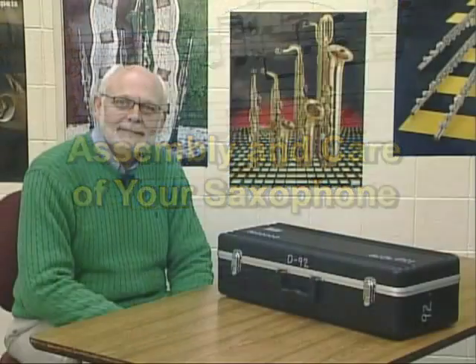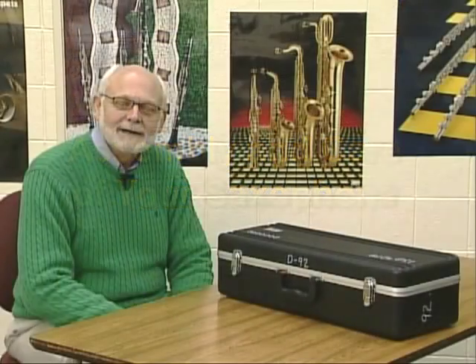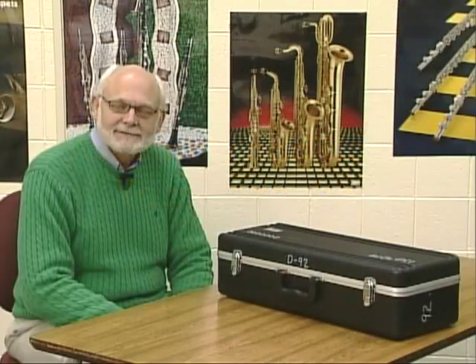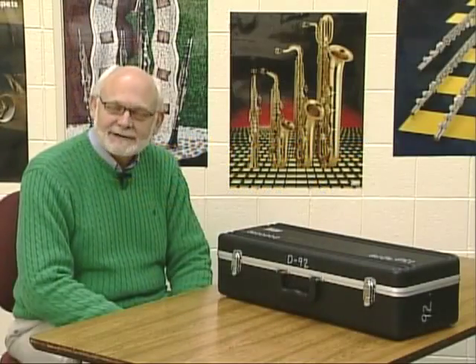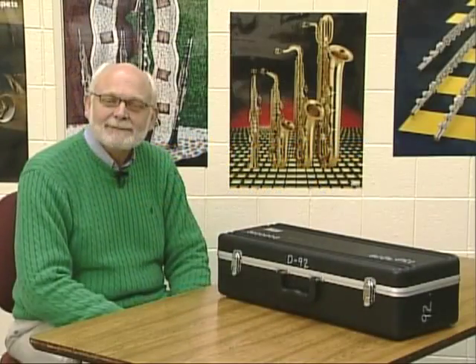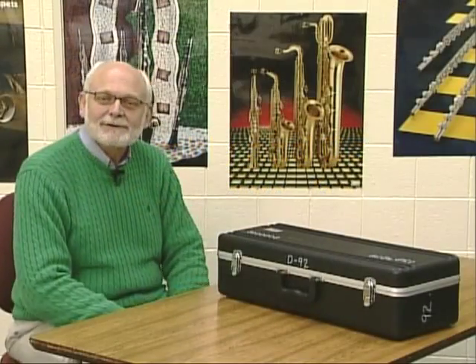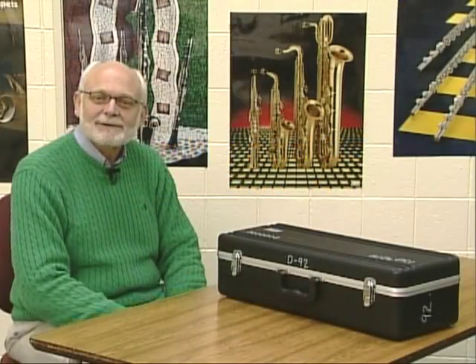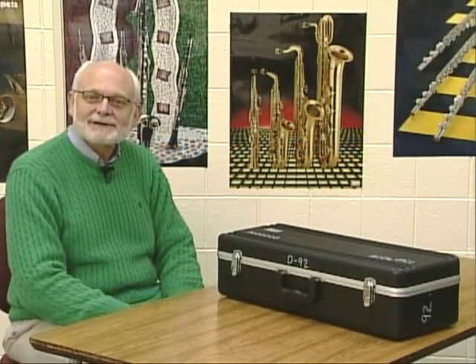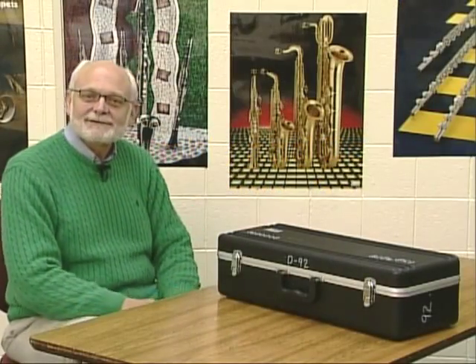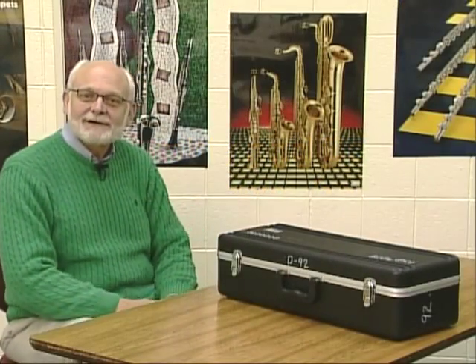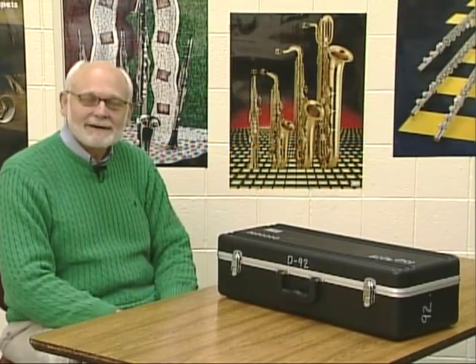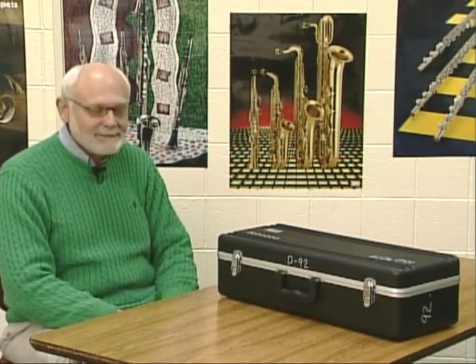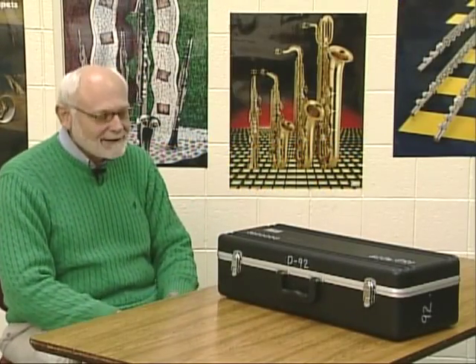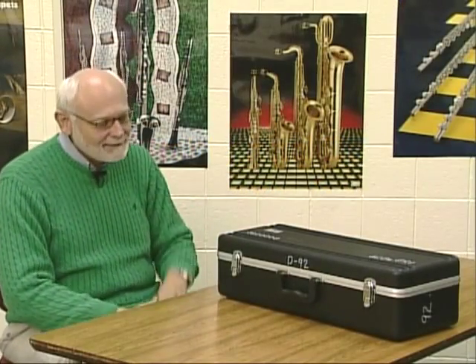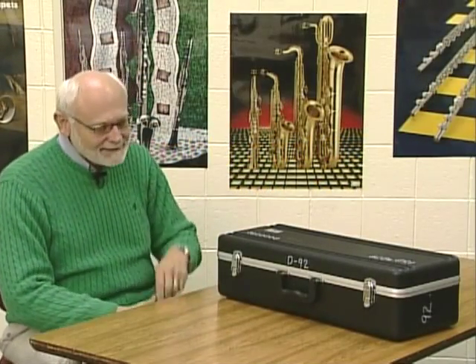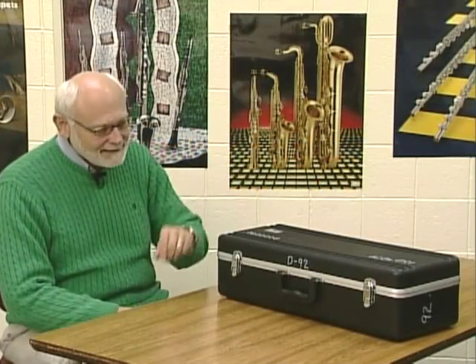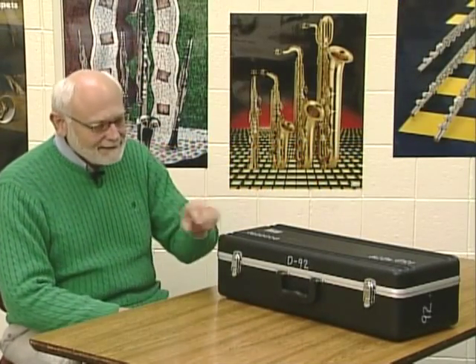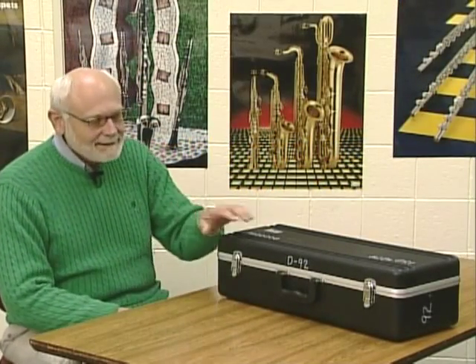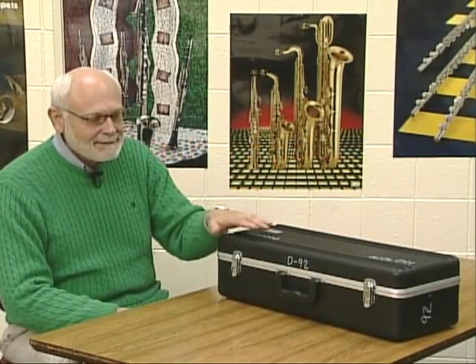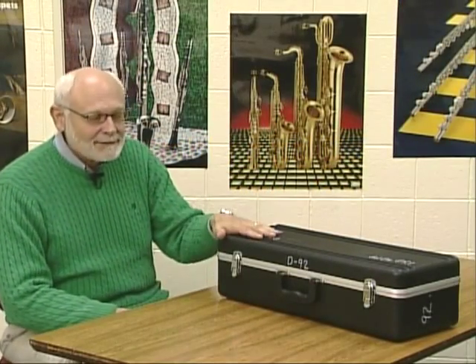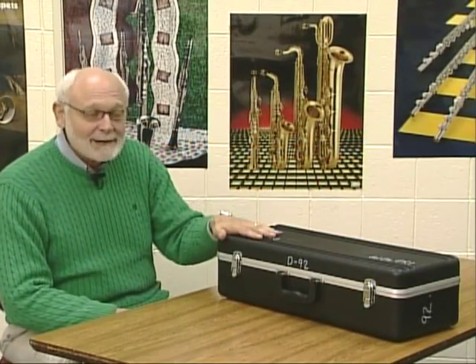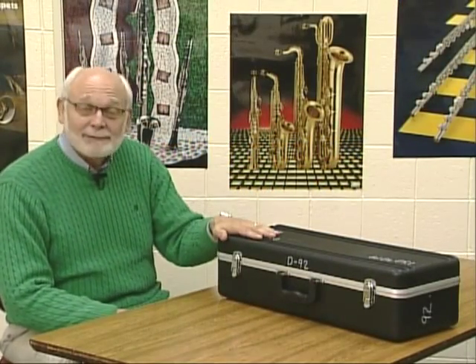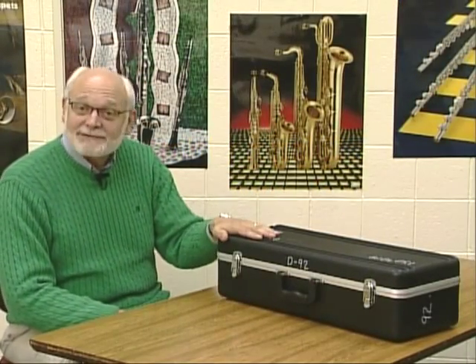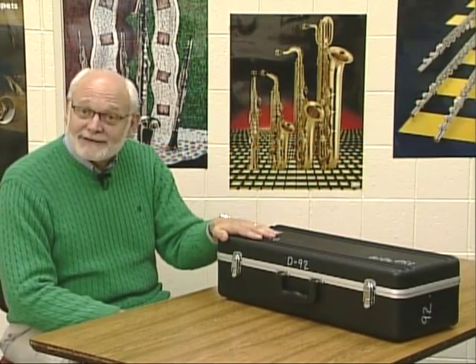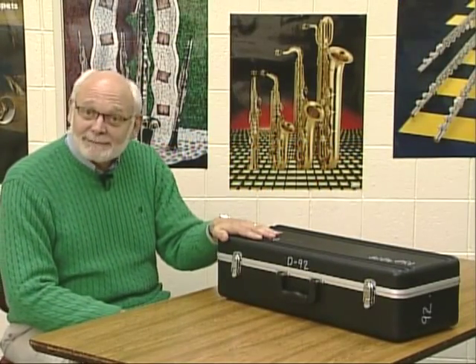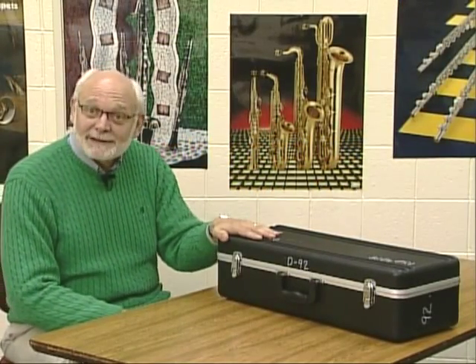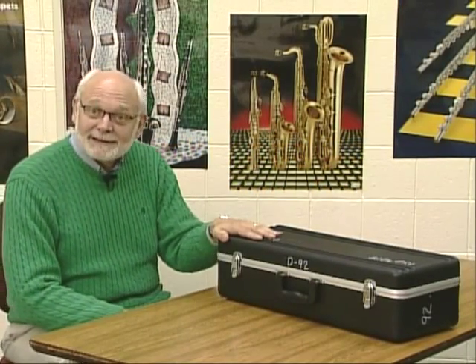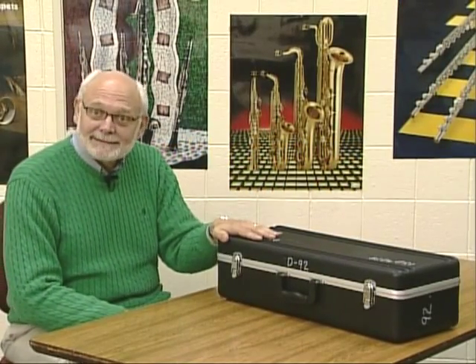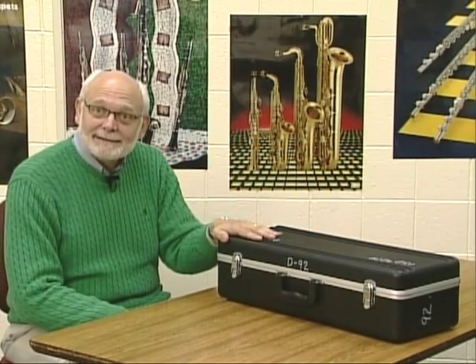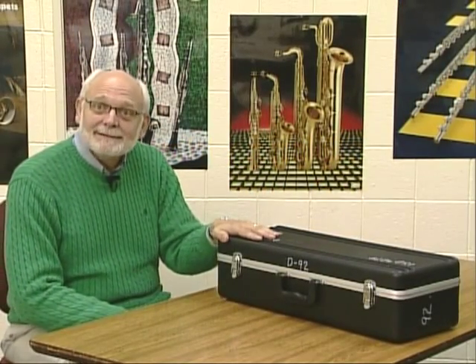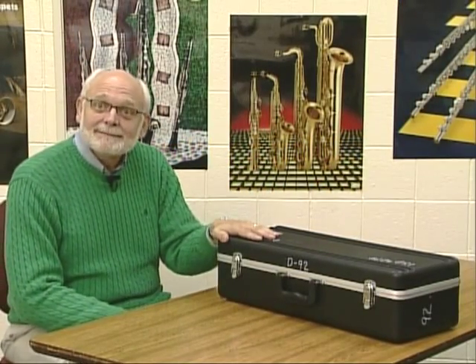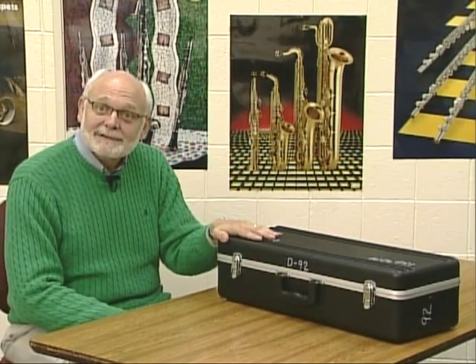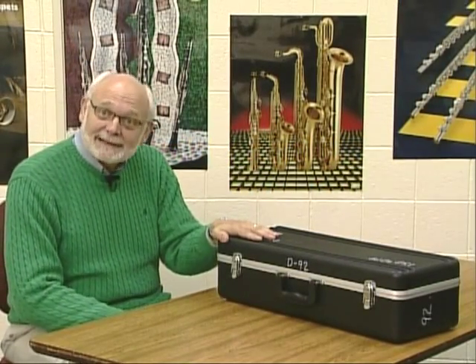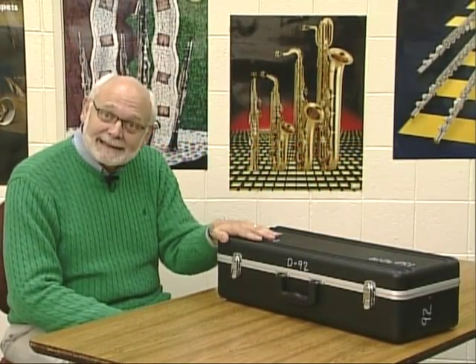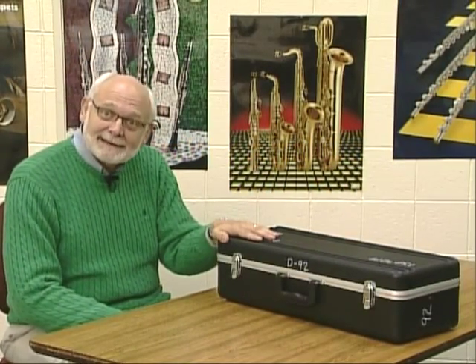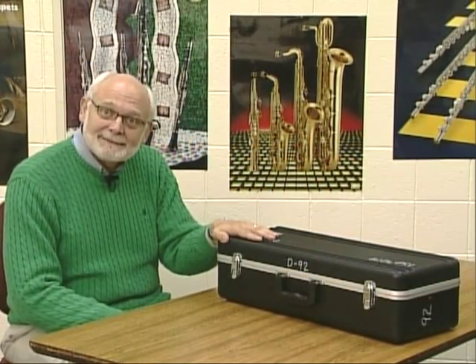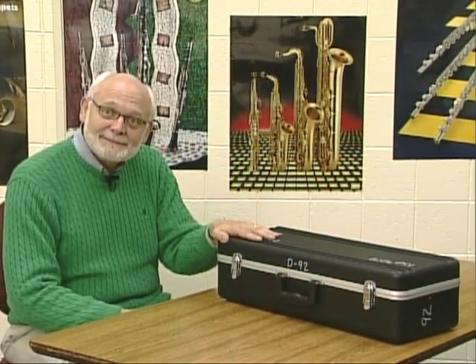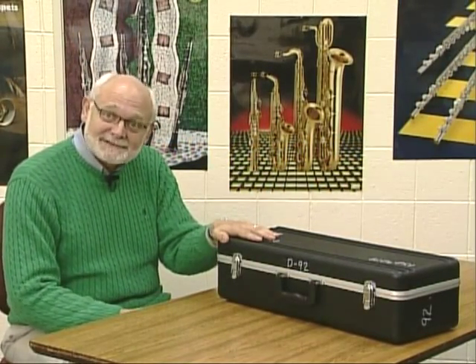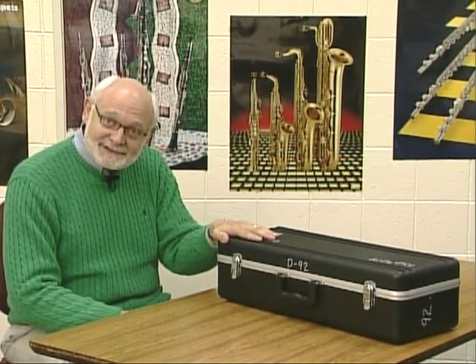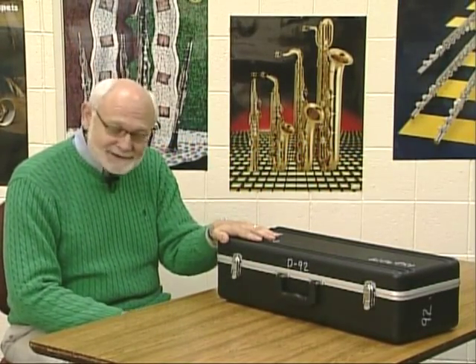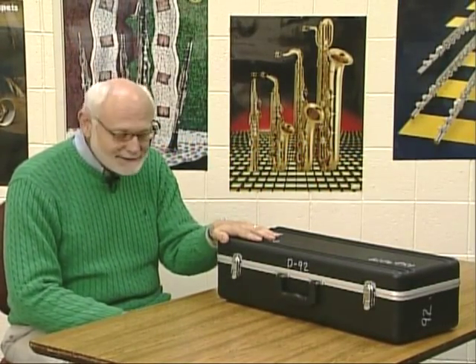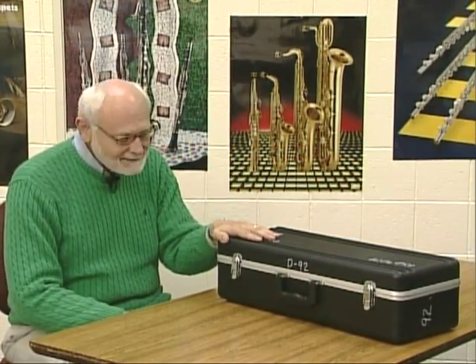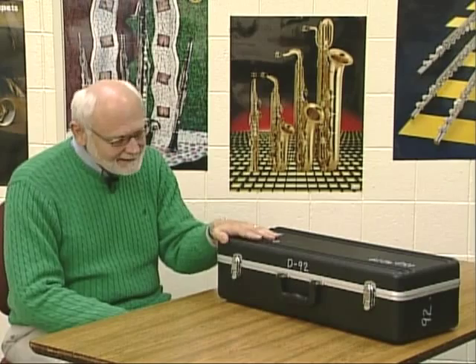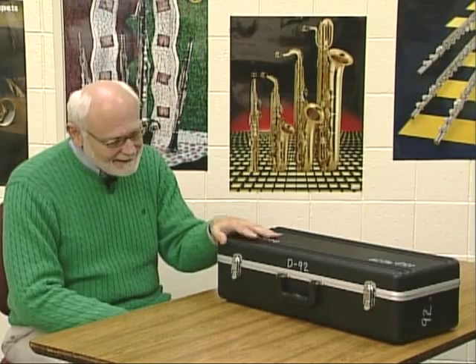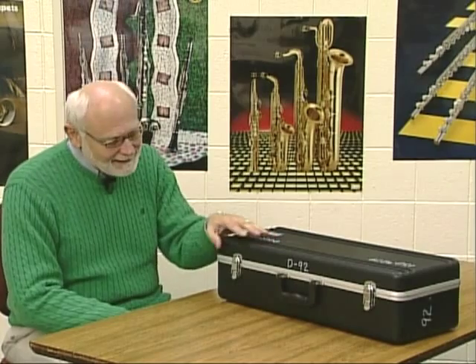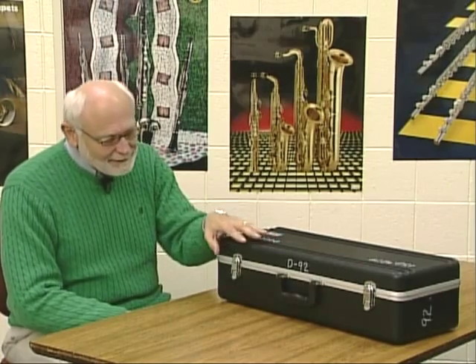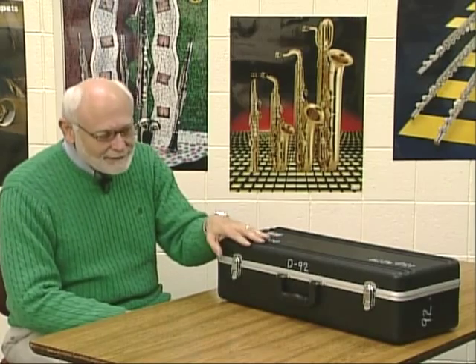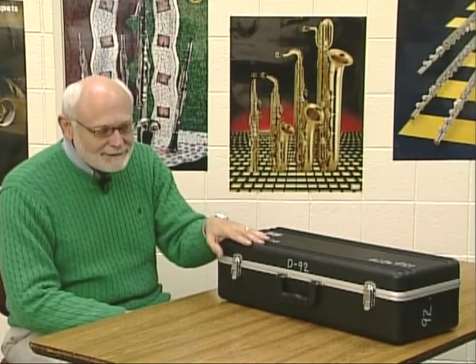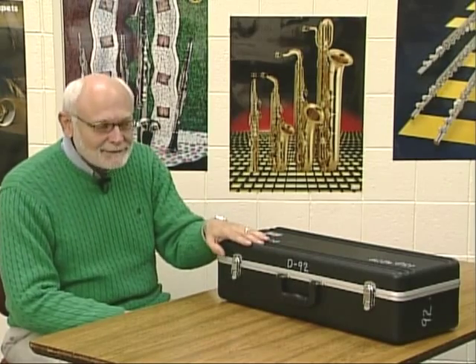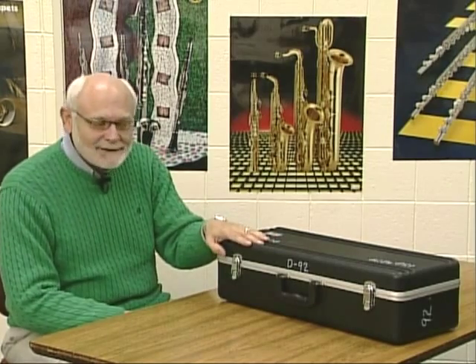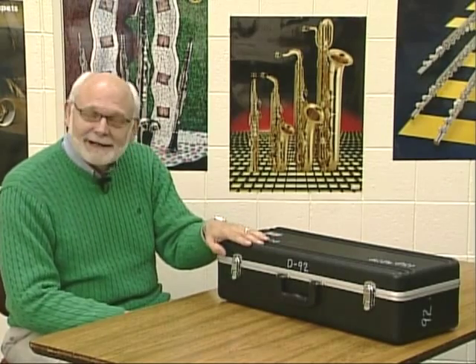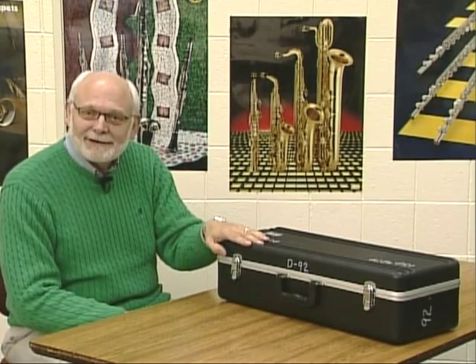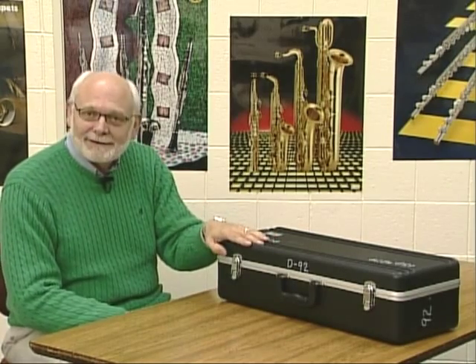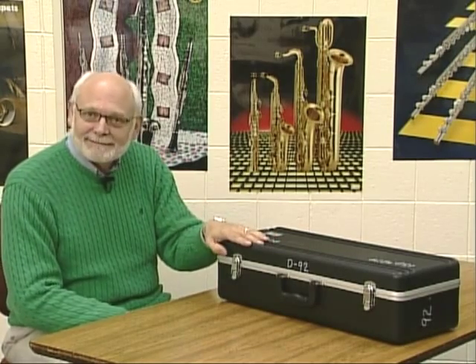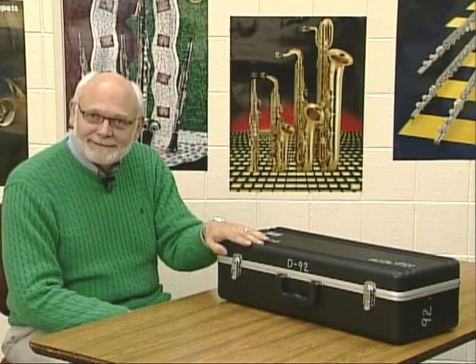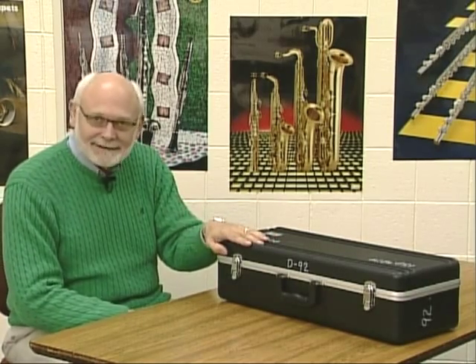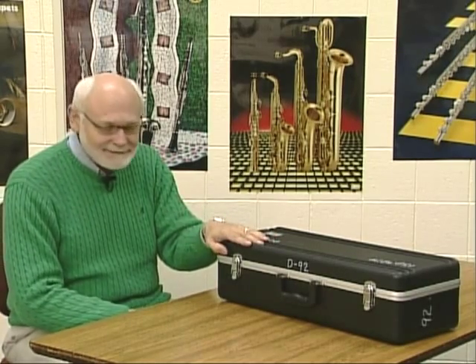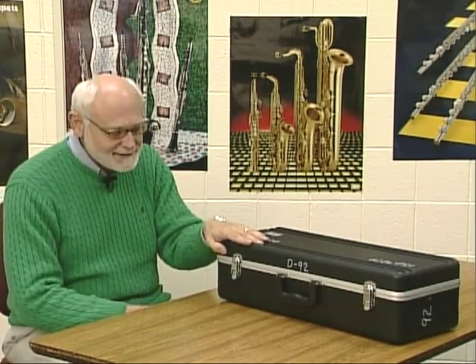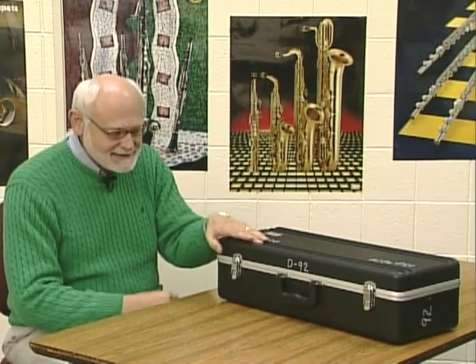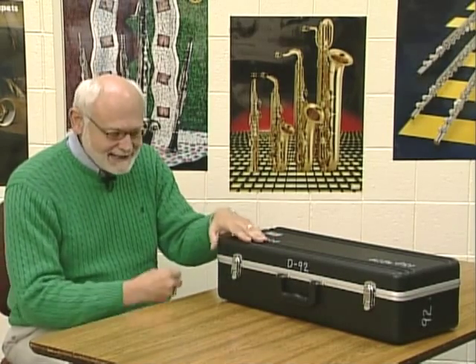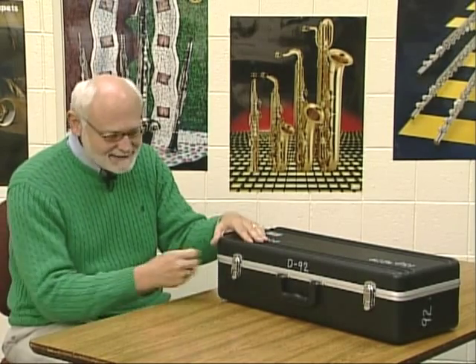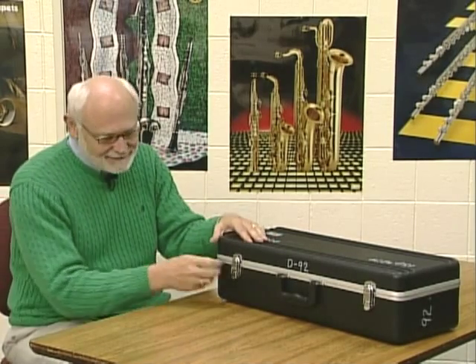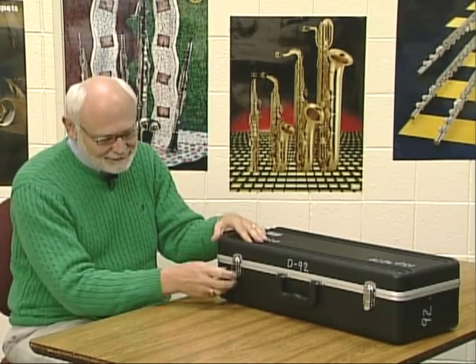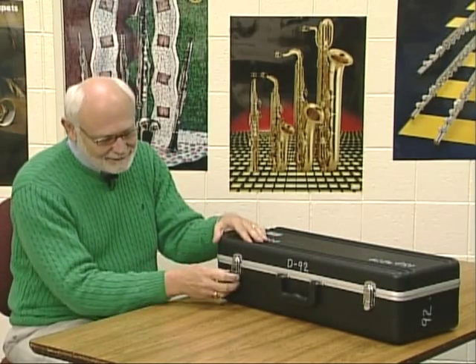Today we're going to talk about proper assembly, playing position, and also care of our saxophone.